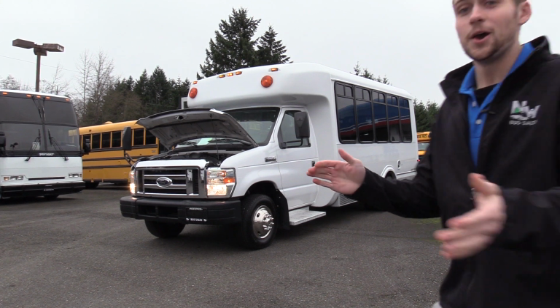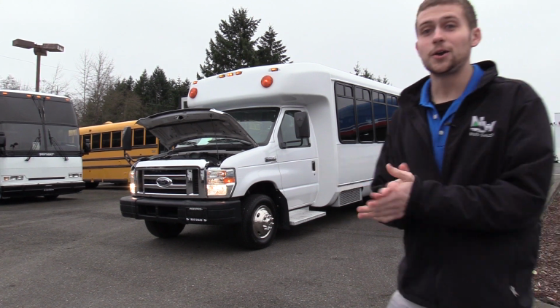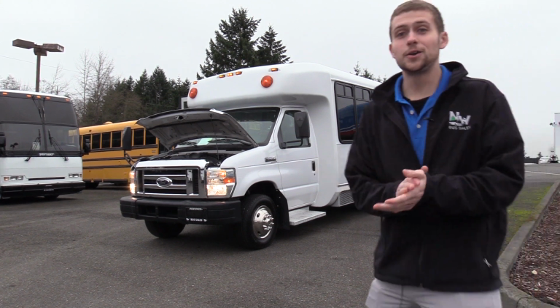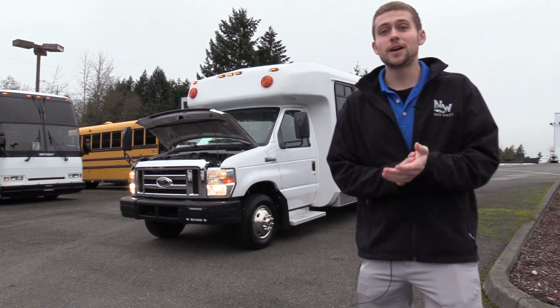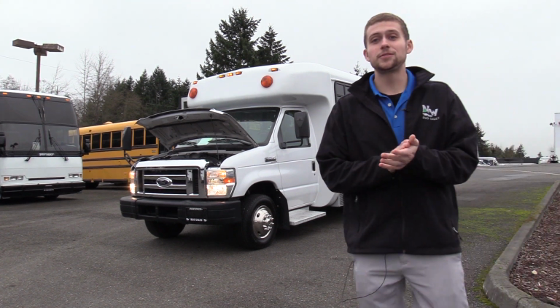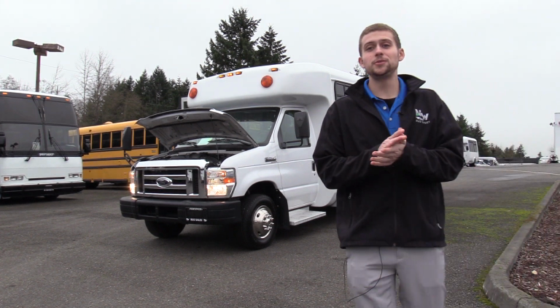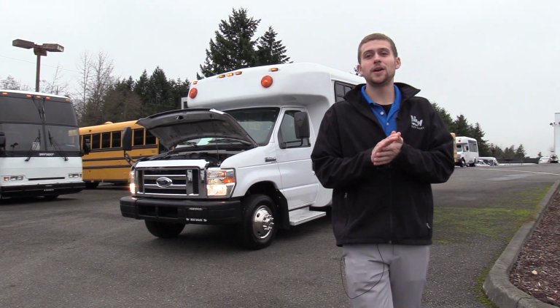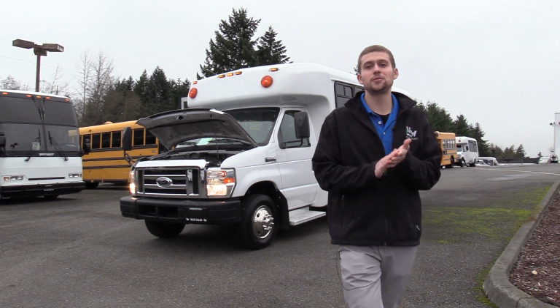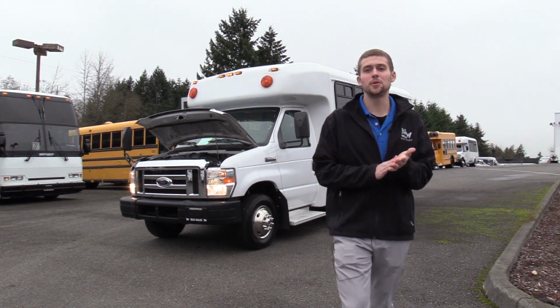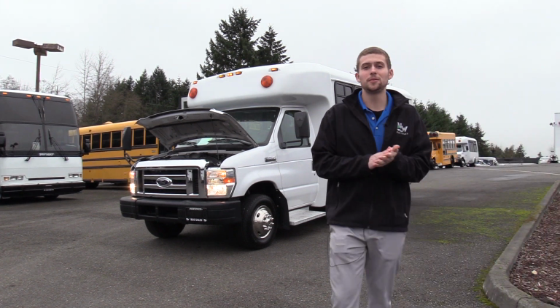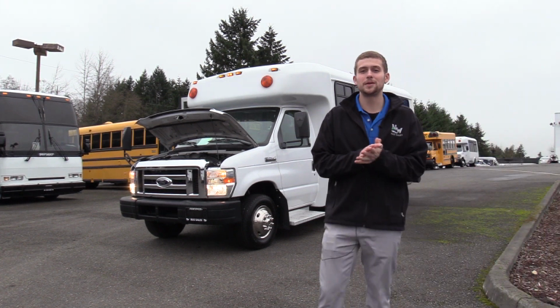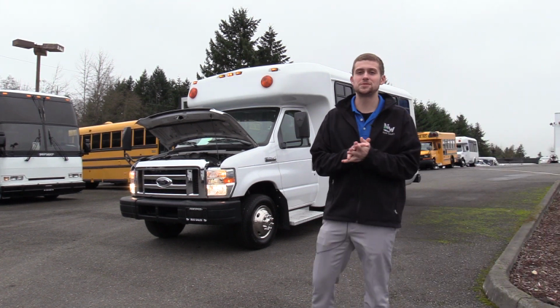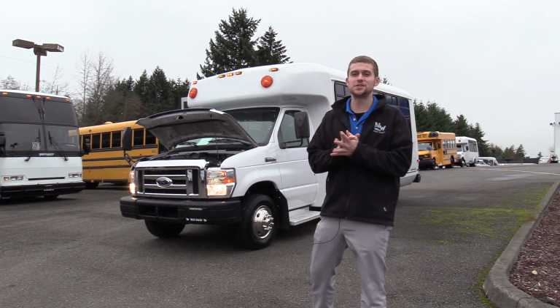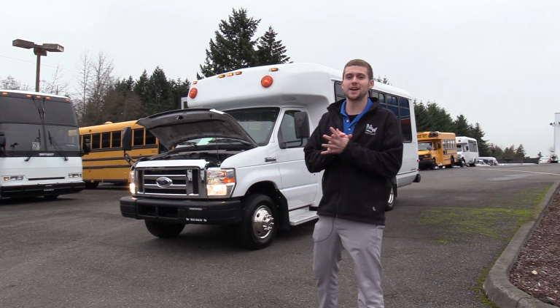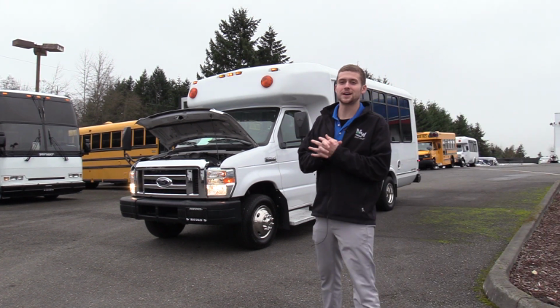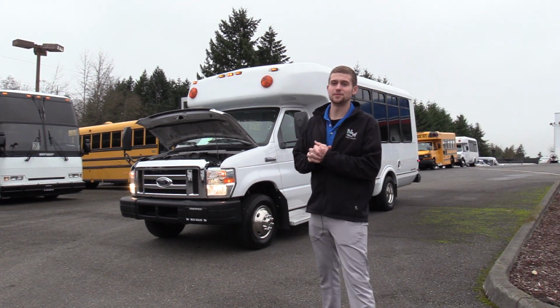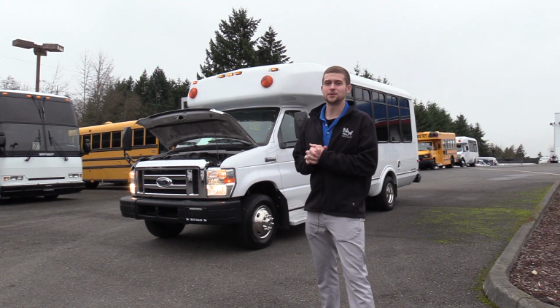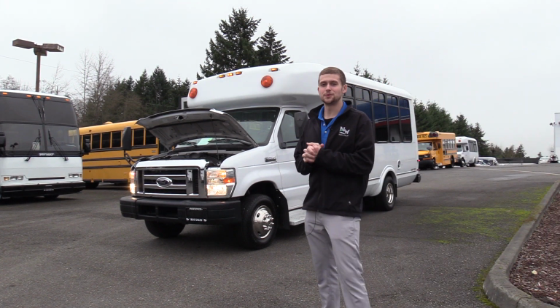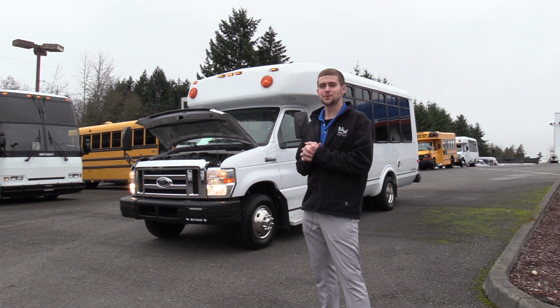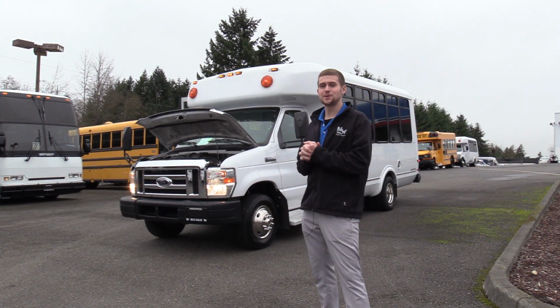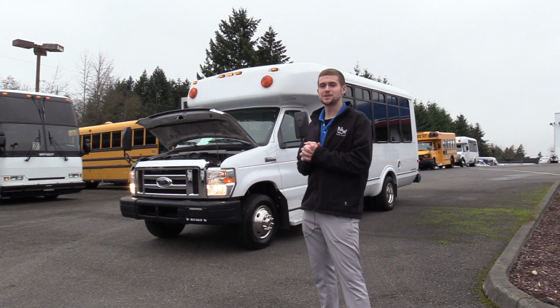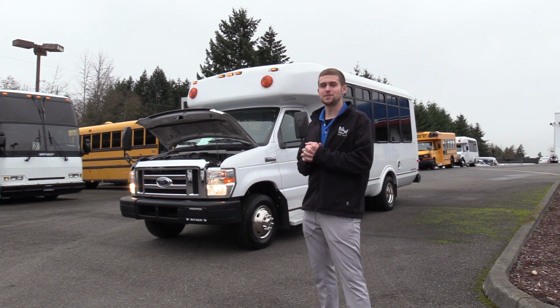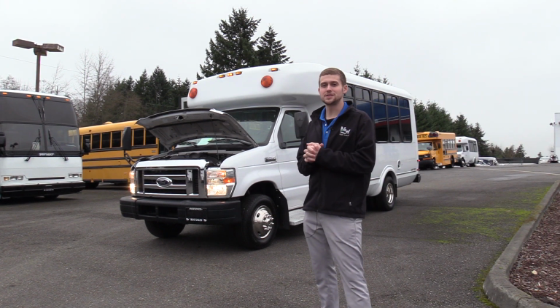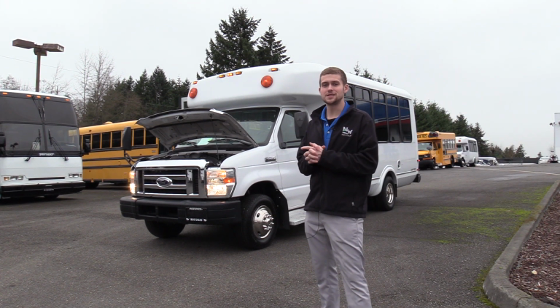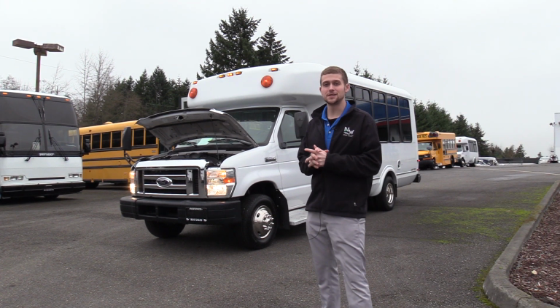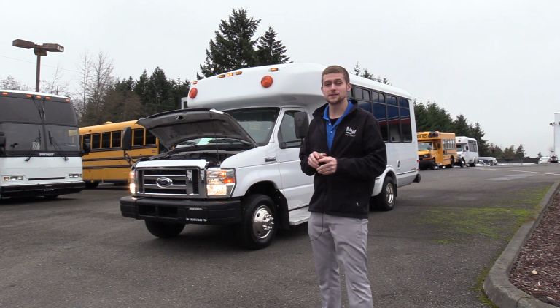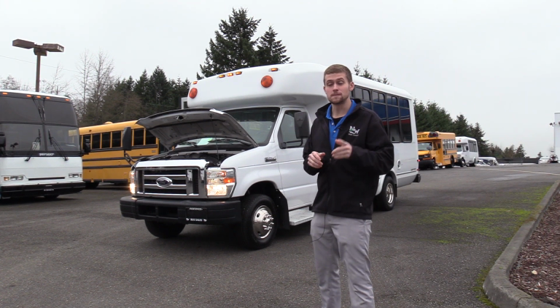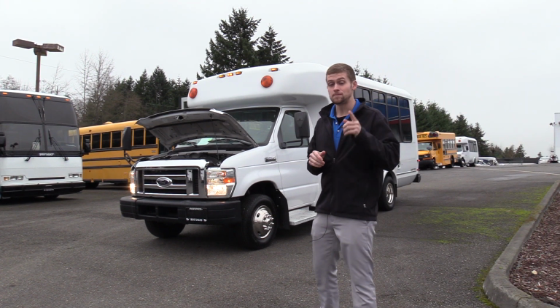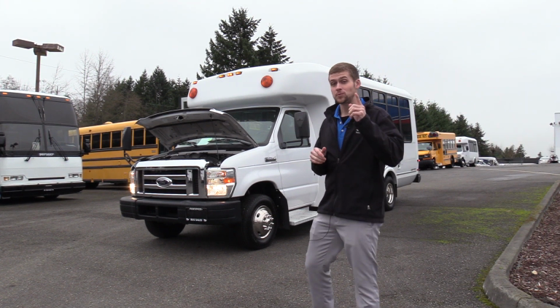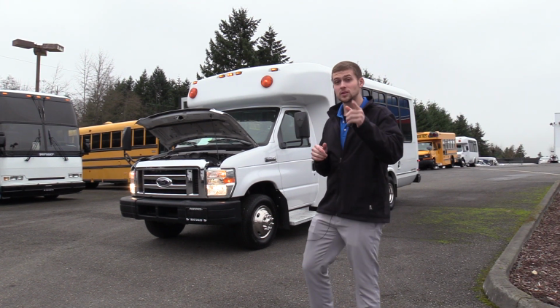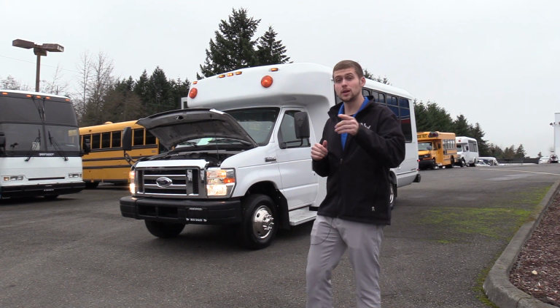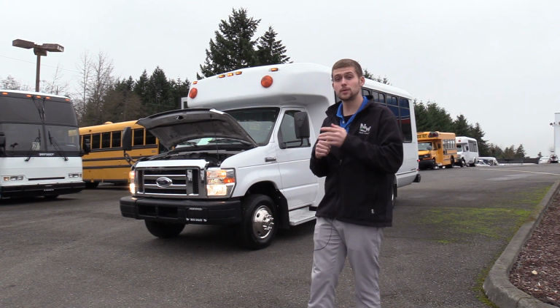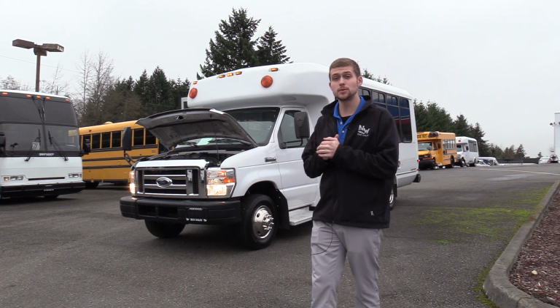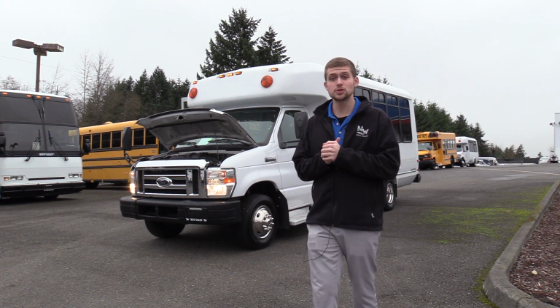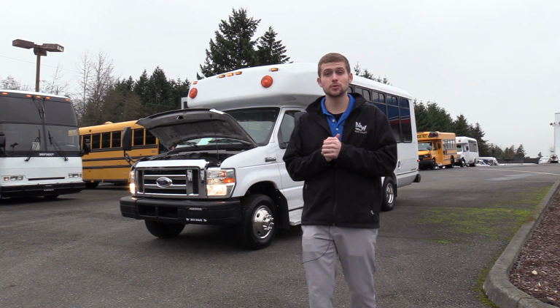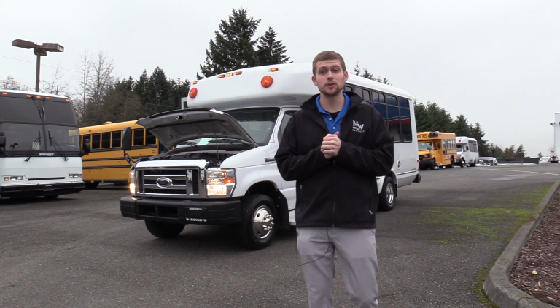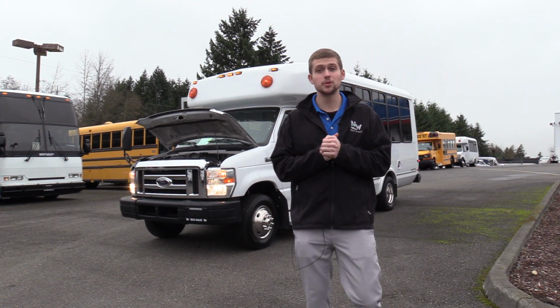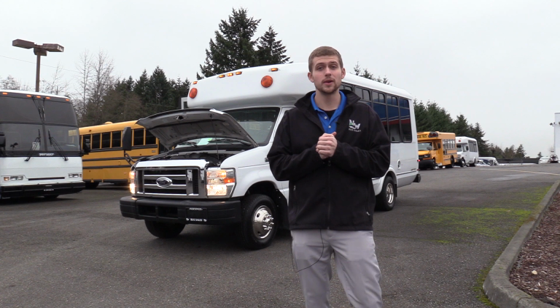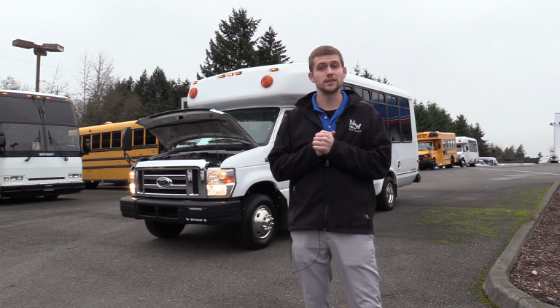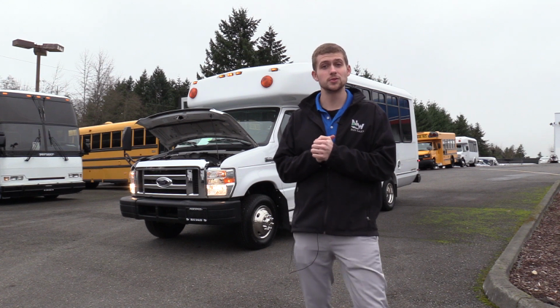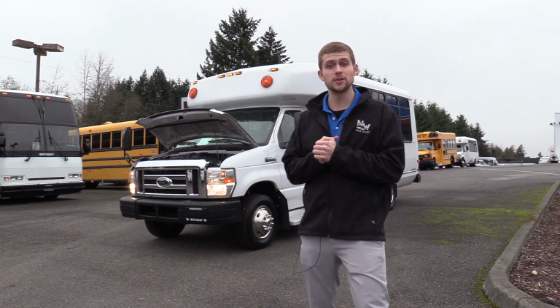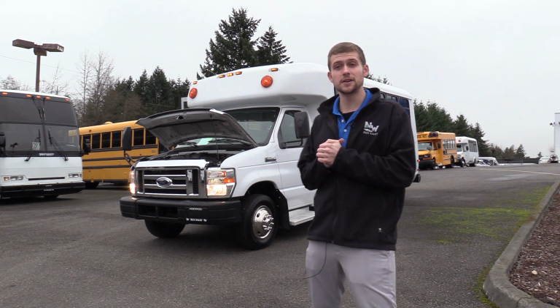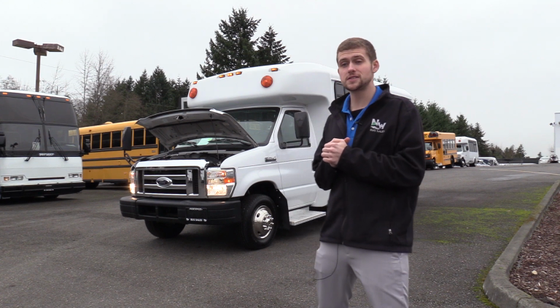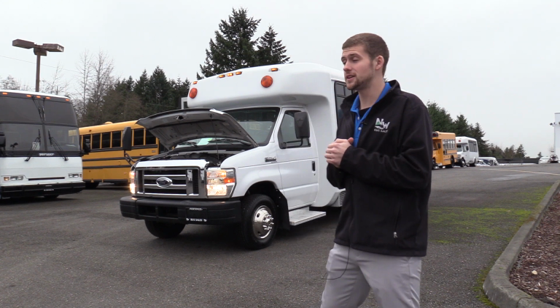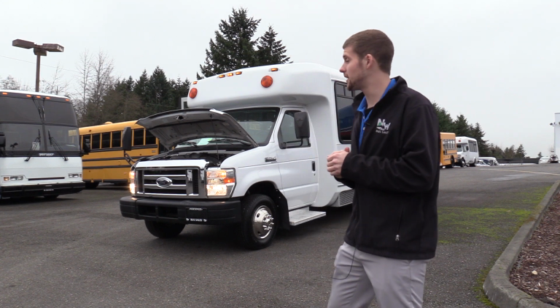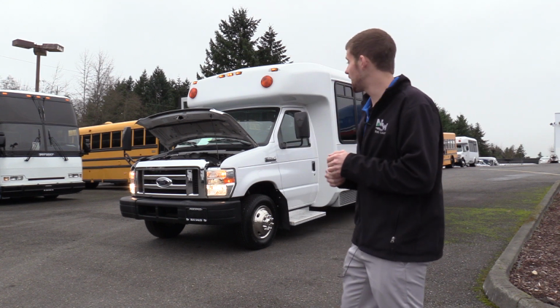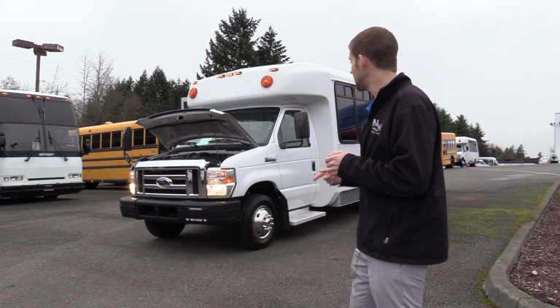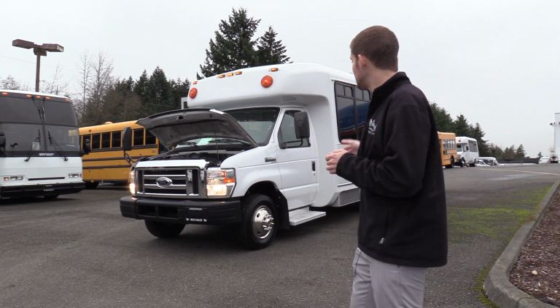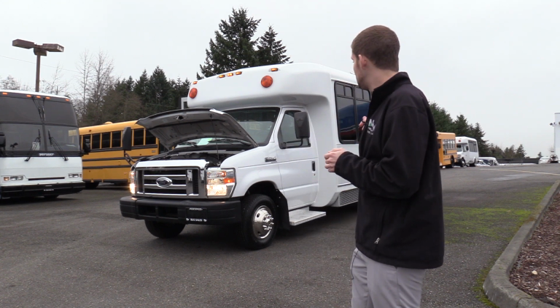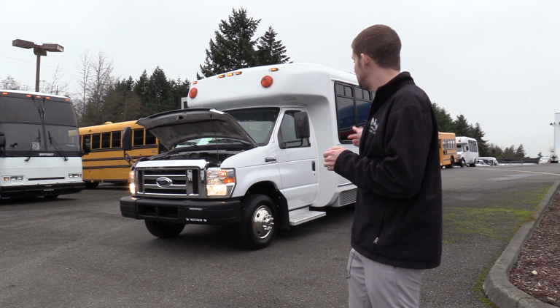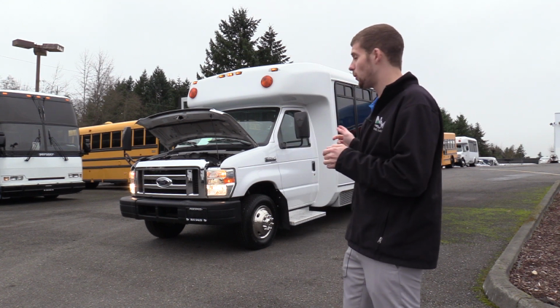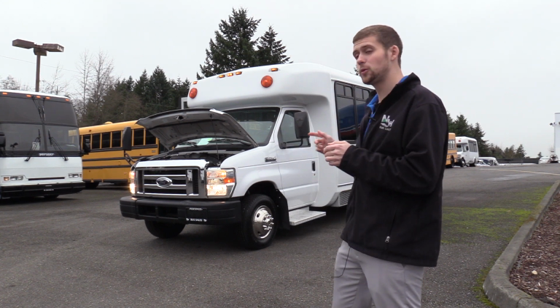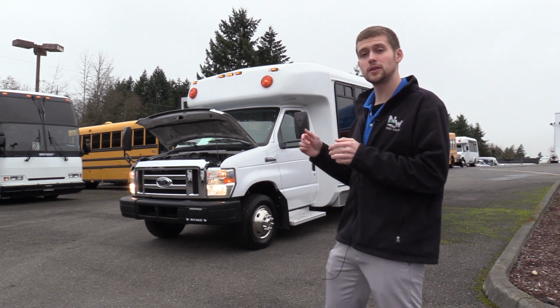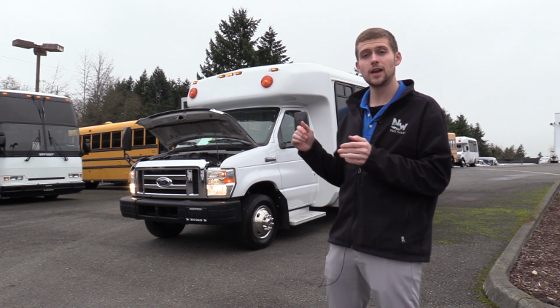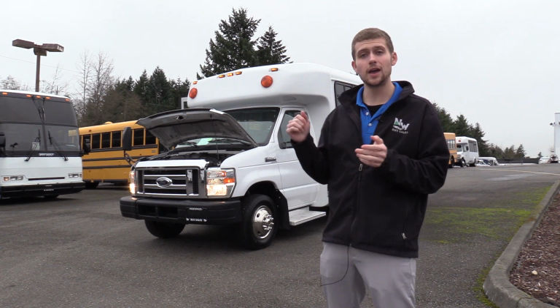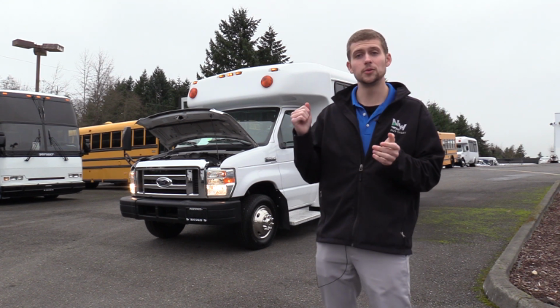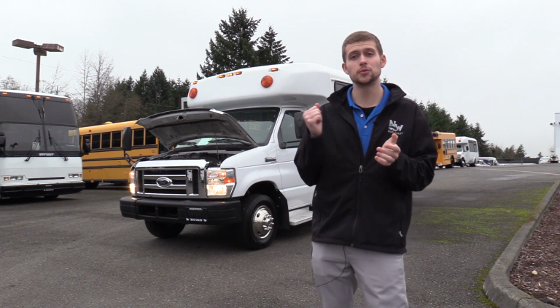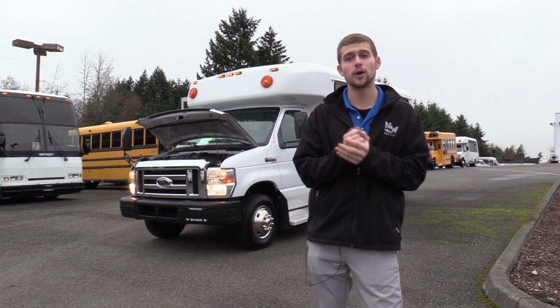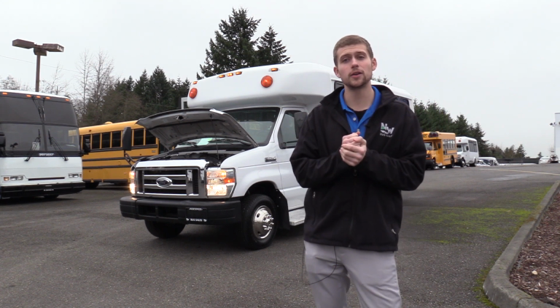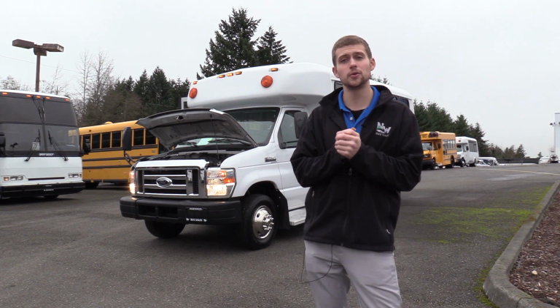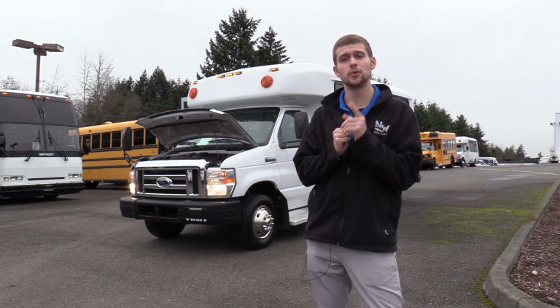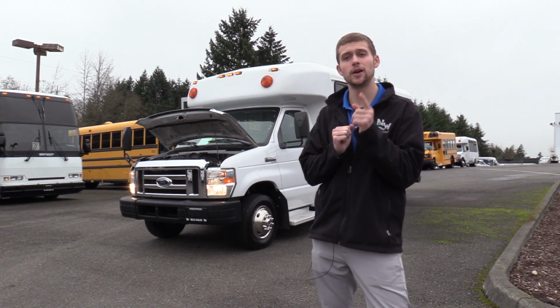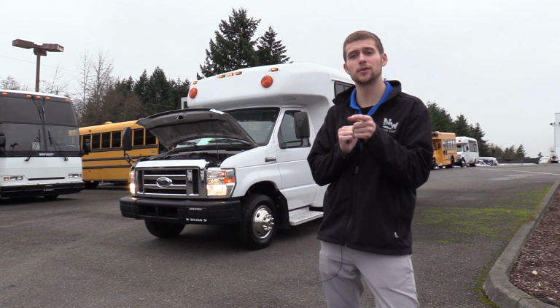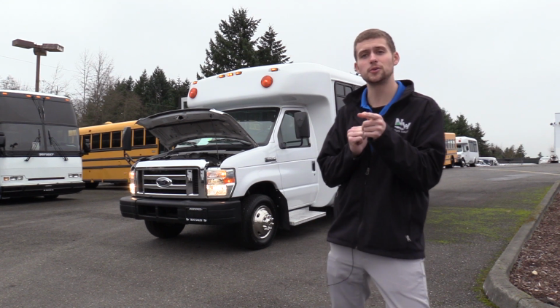Good afternoon everyone. My name is Jack and I'm with Northwest Bus Sales. Today I'm going to be showing you a 2009 Ford Eldorado Aerotech.